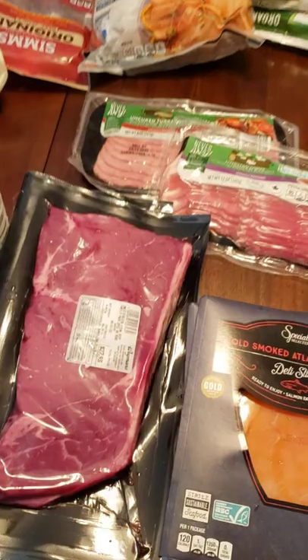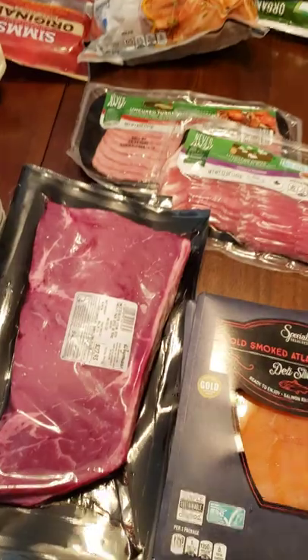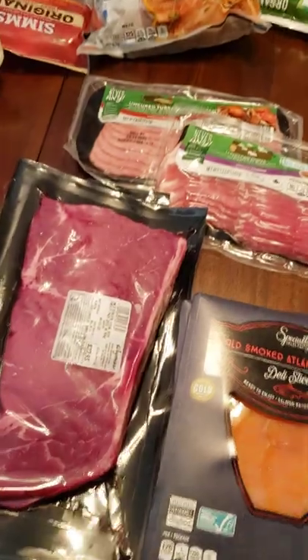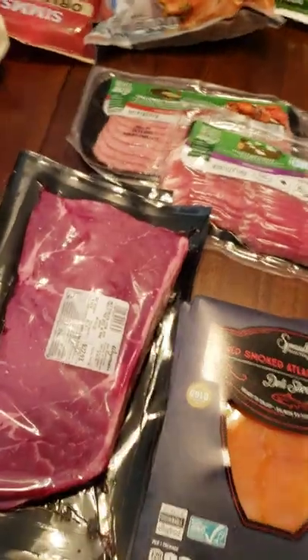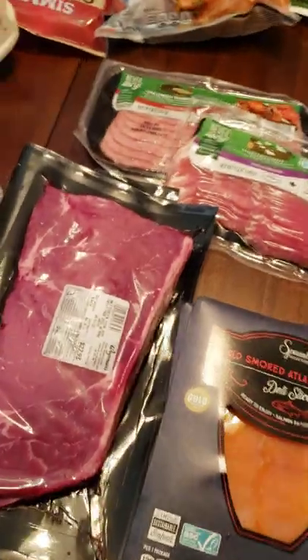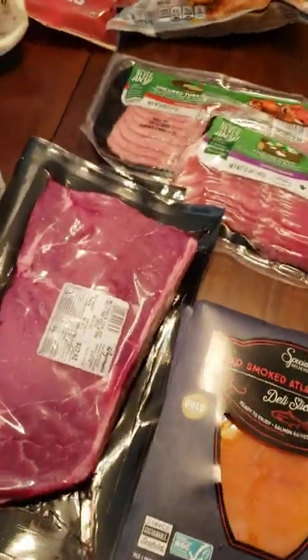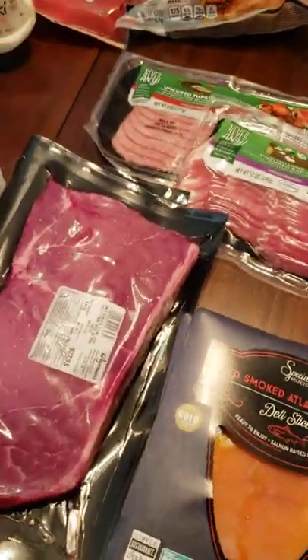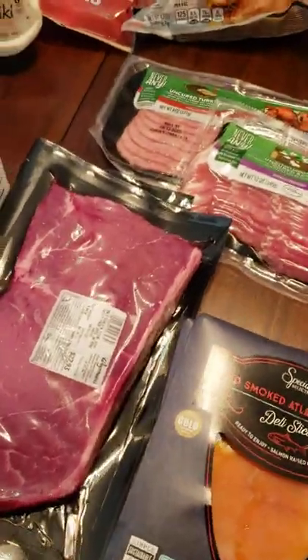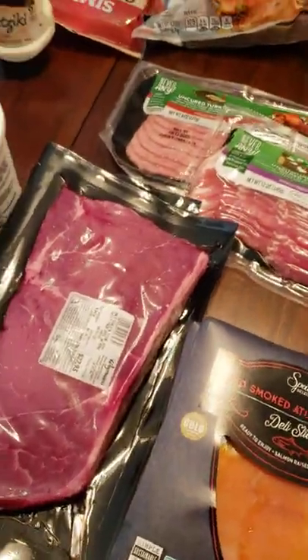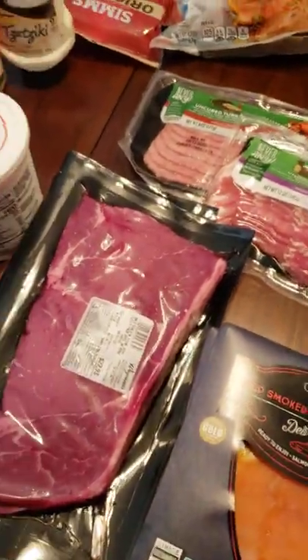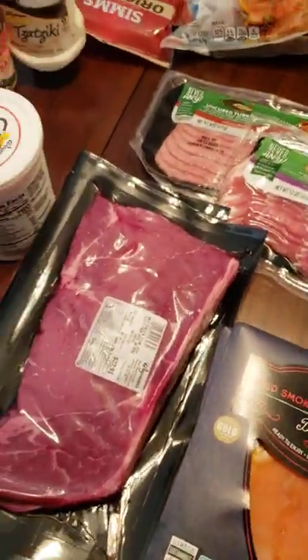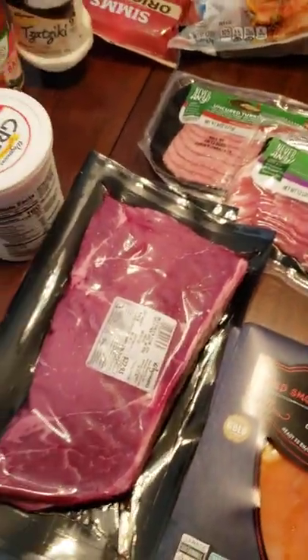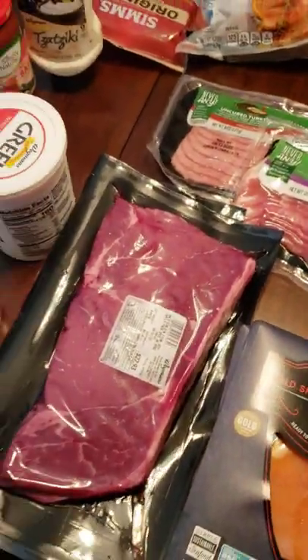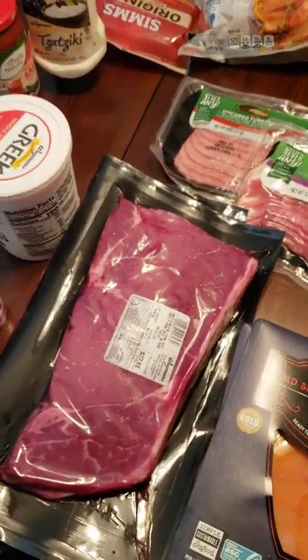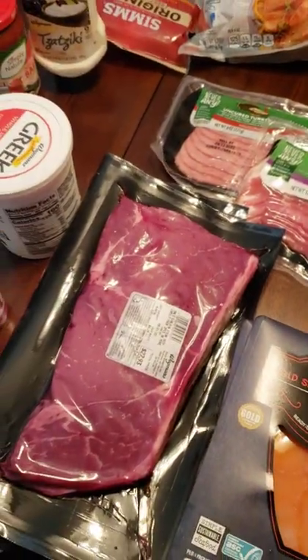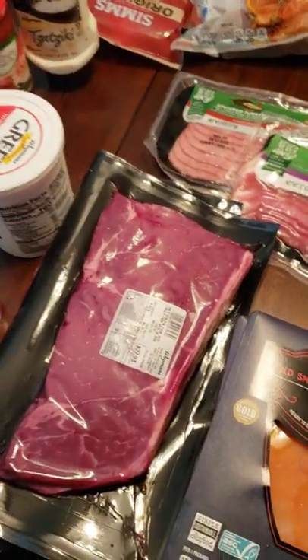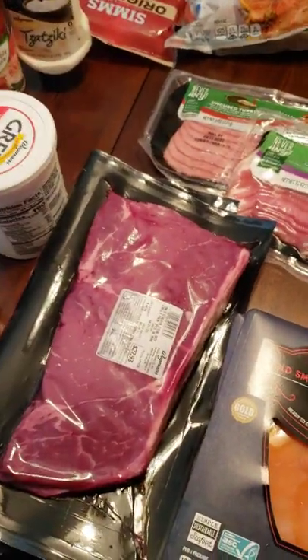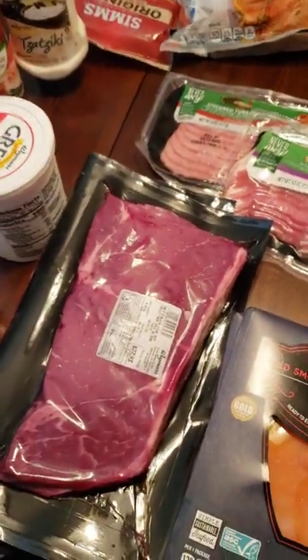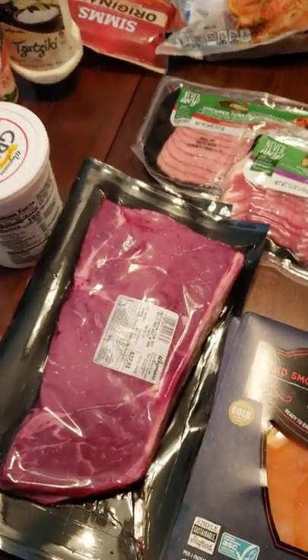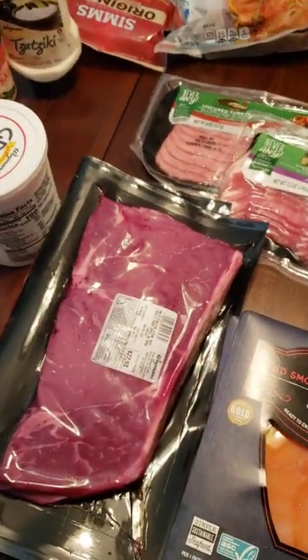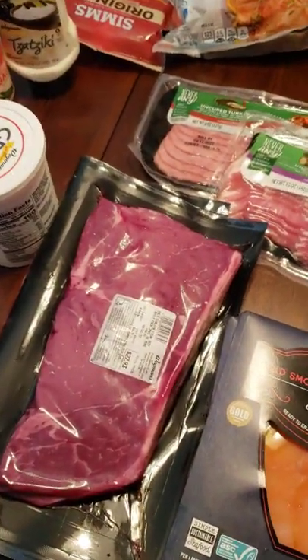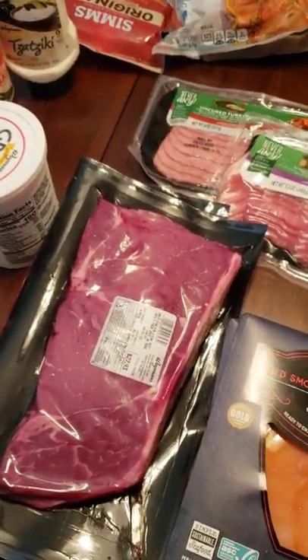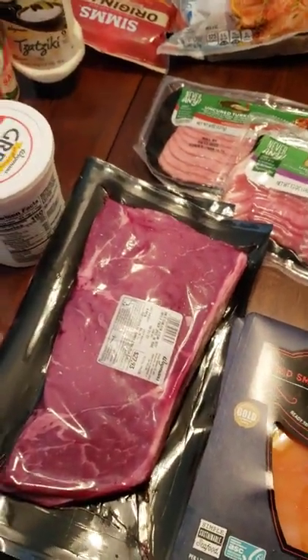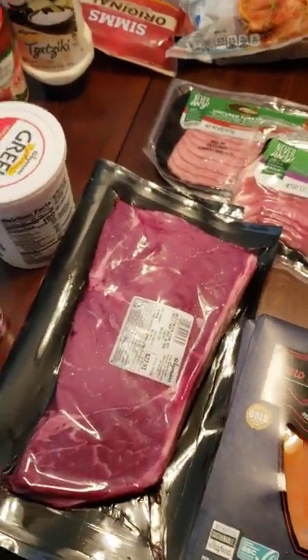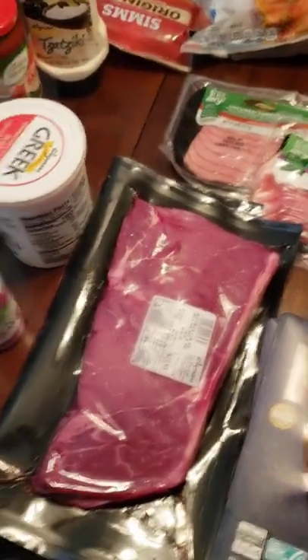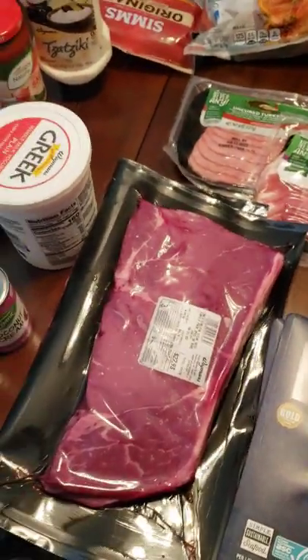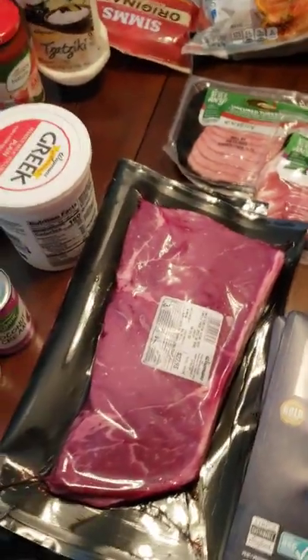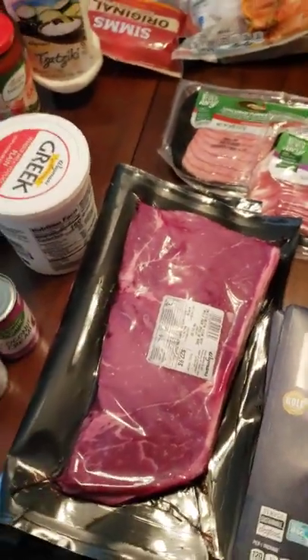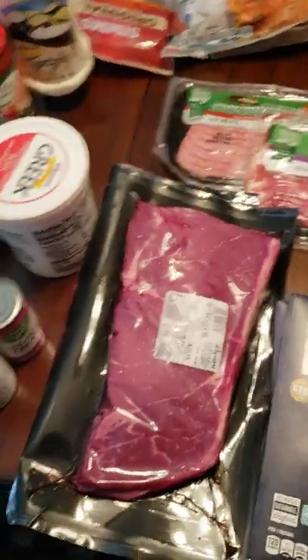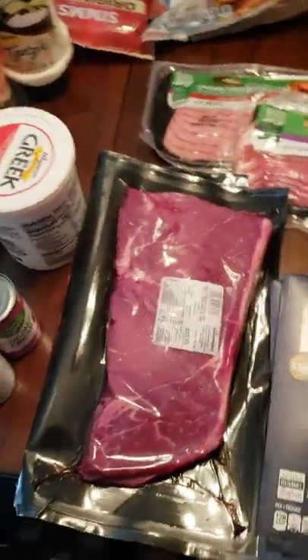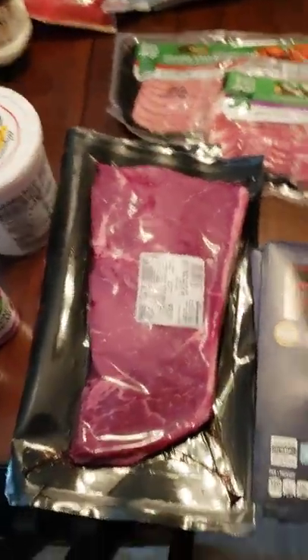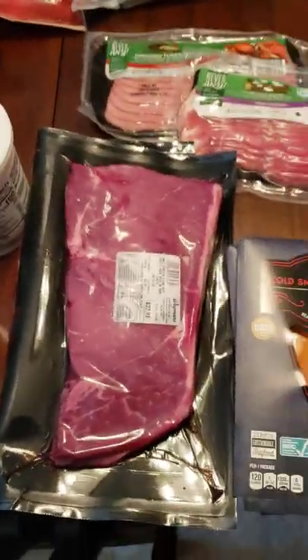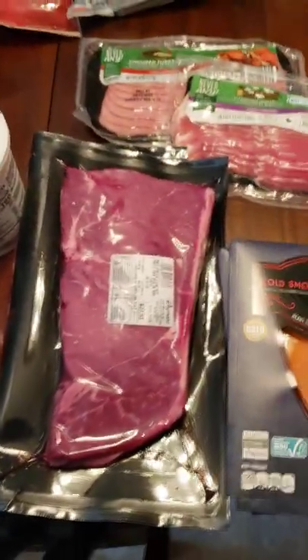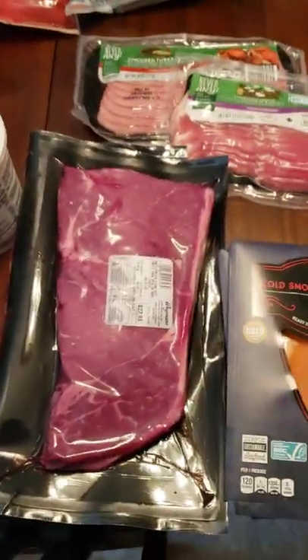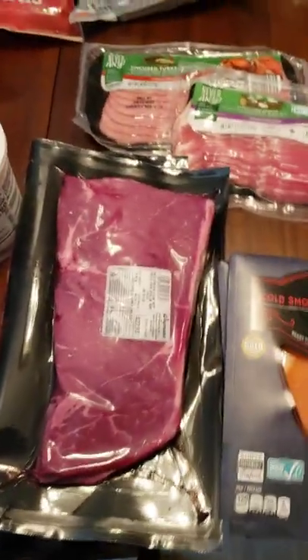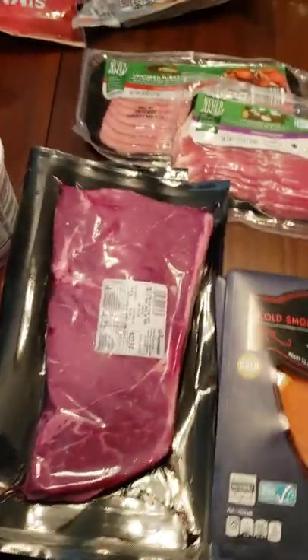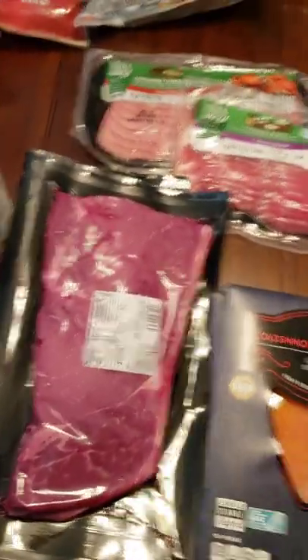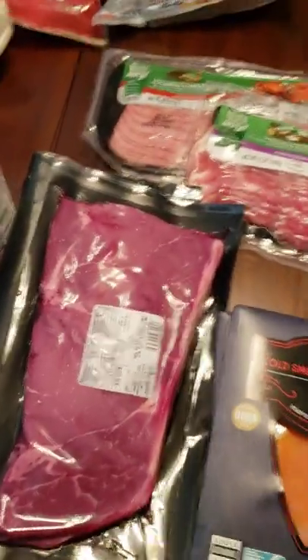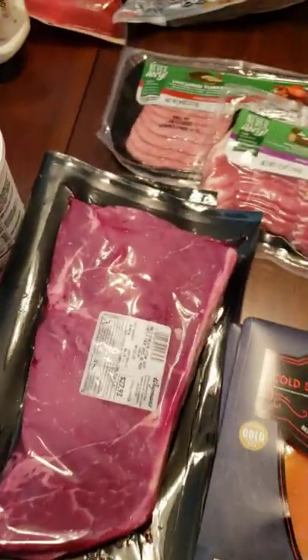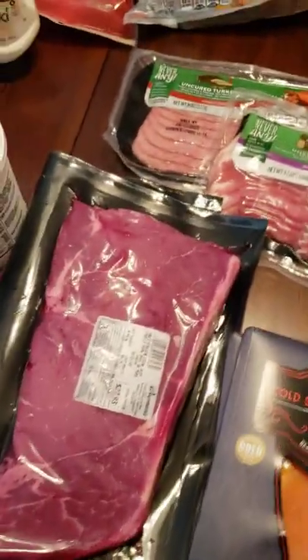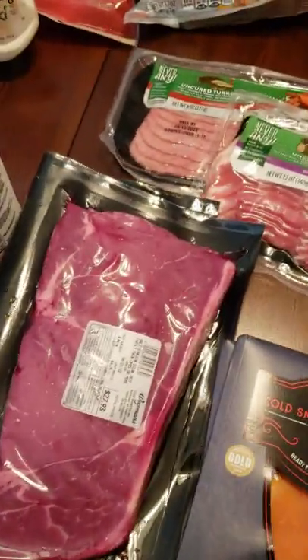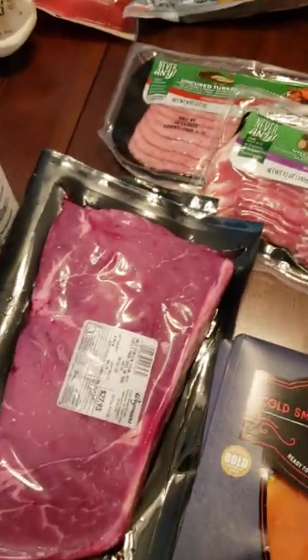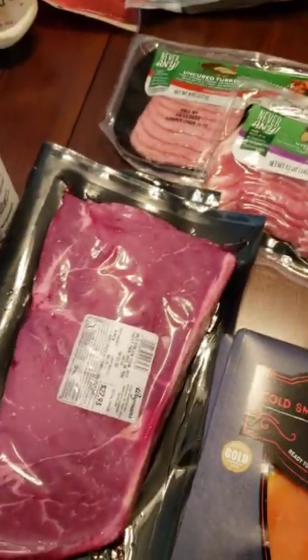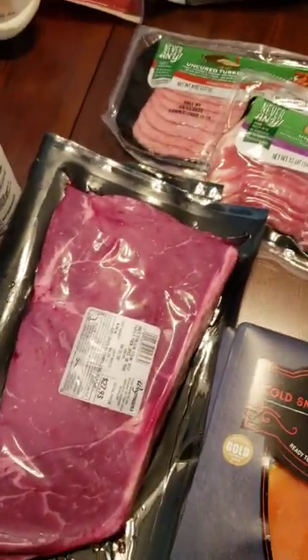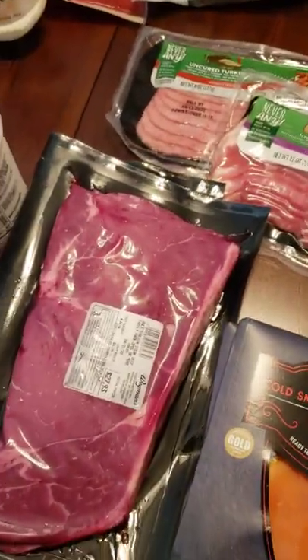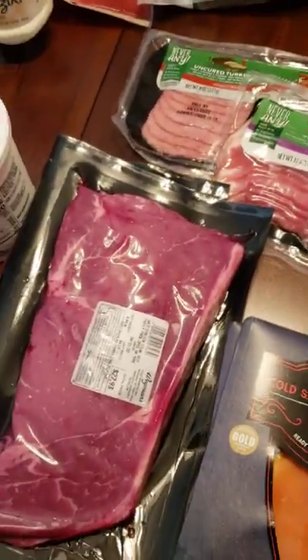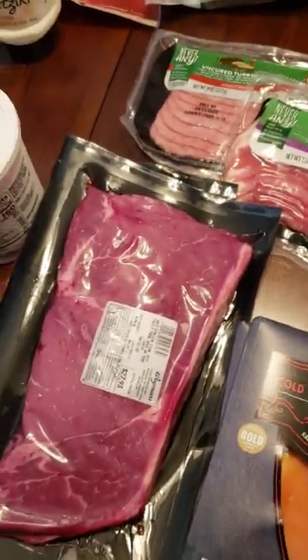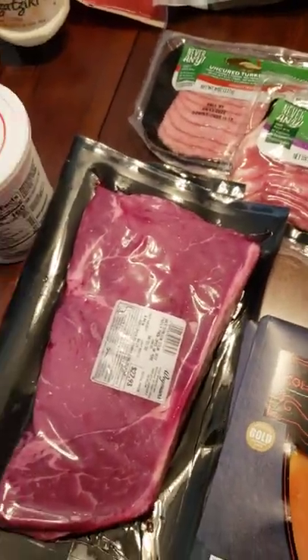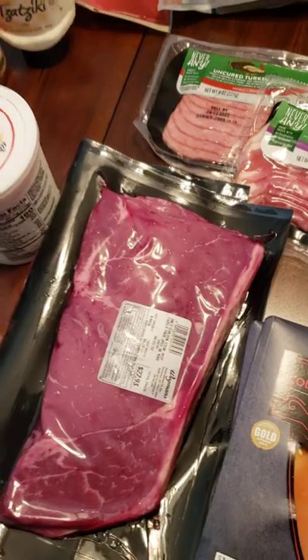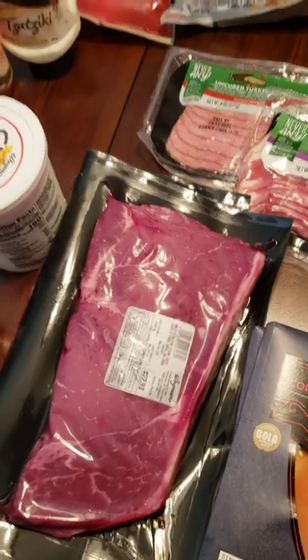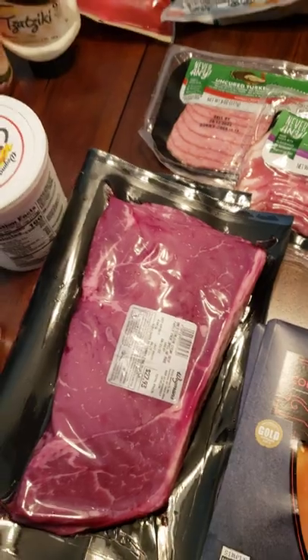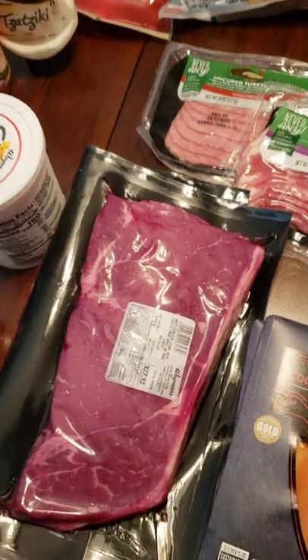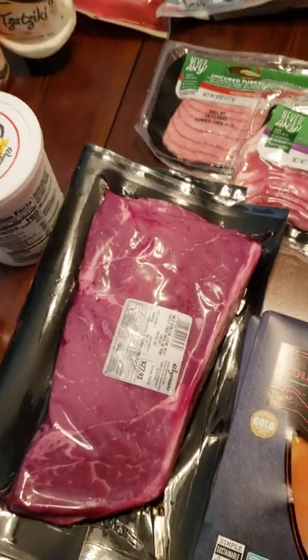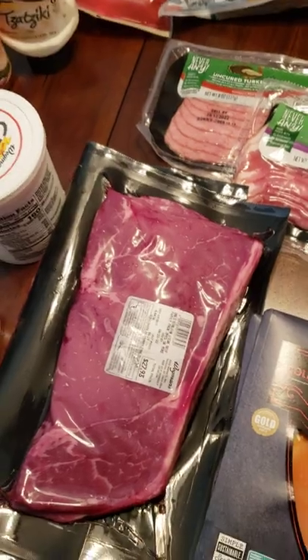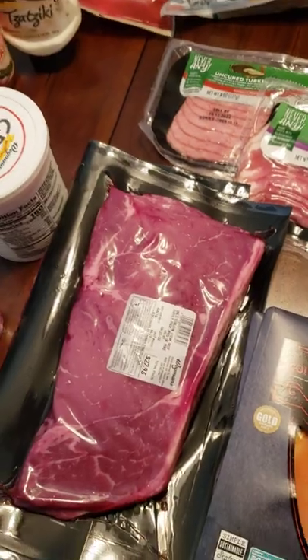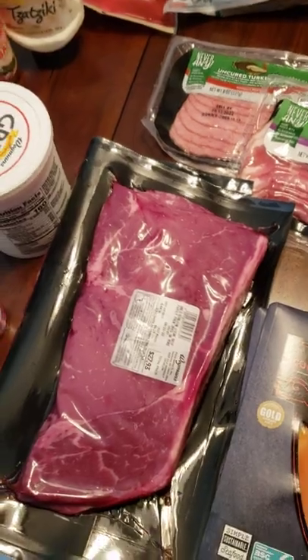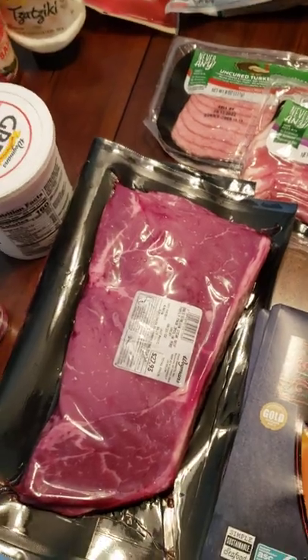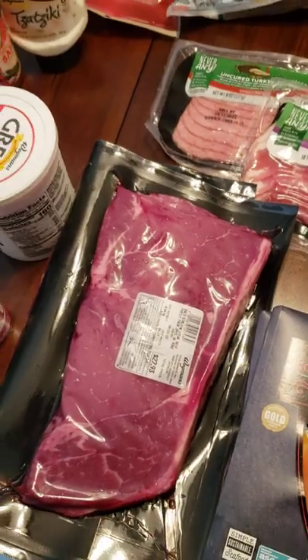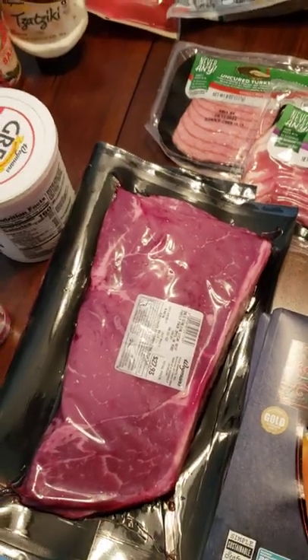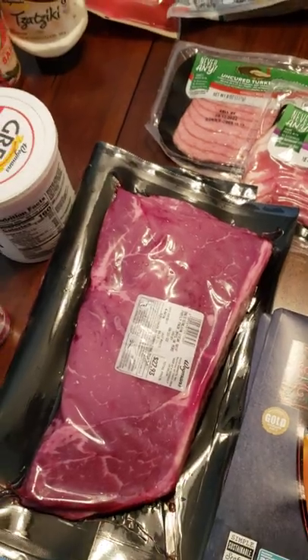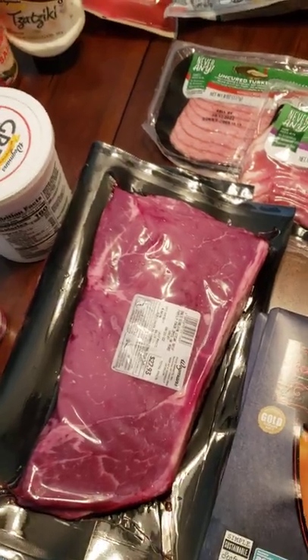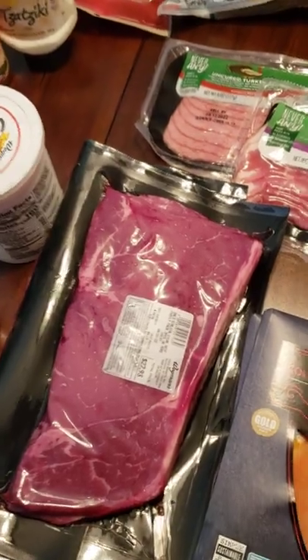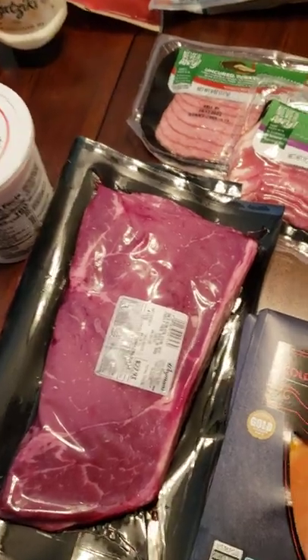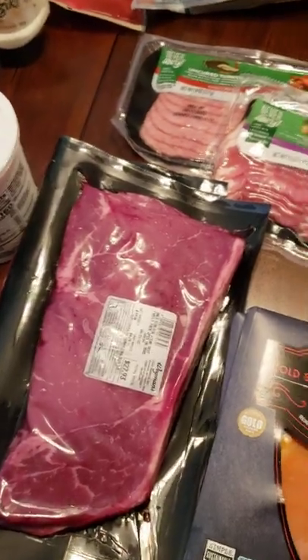So 90% of this was bought at Aldi's discount grocer, so you know you can eat healthy or keto for cheap.